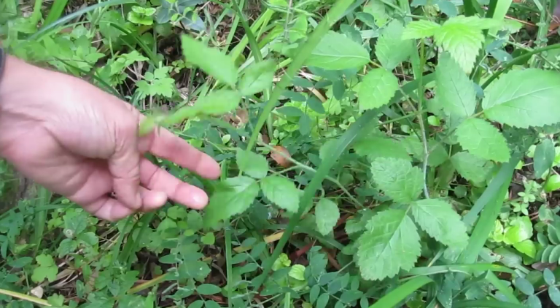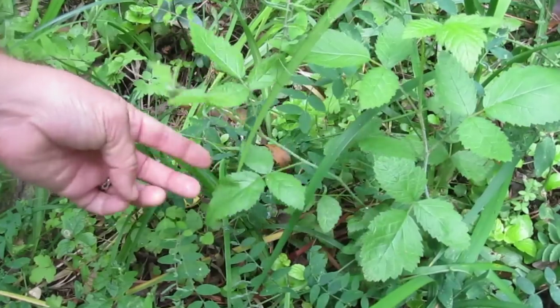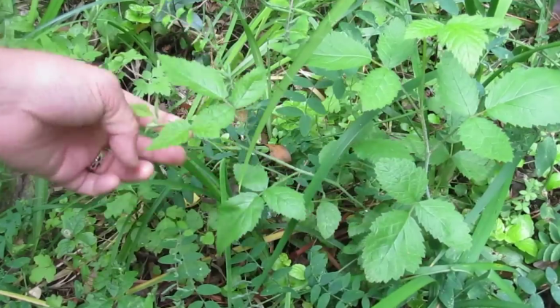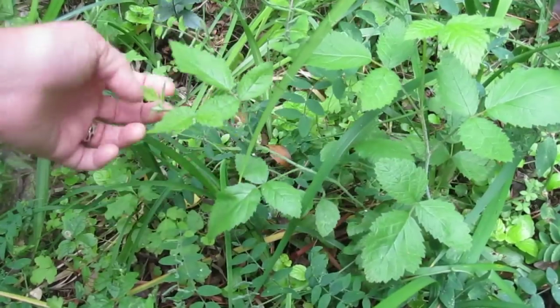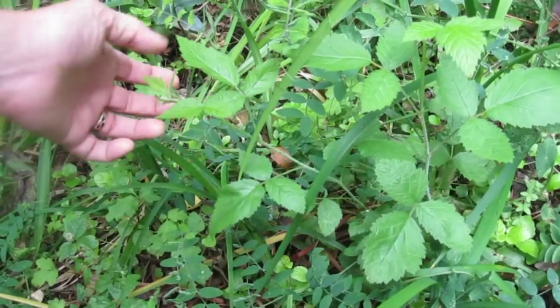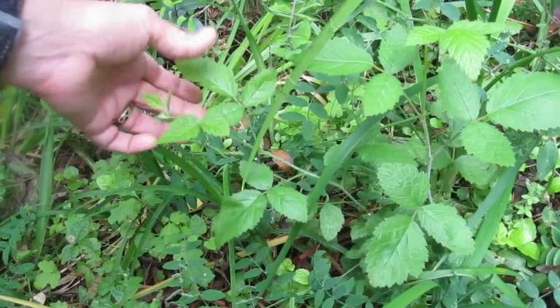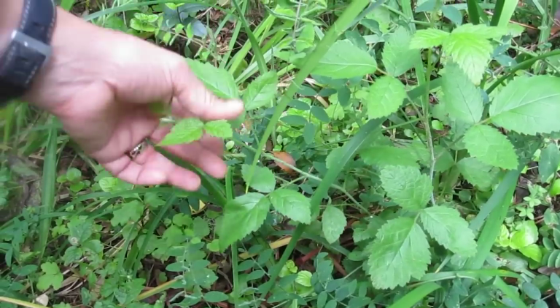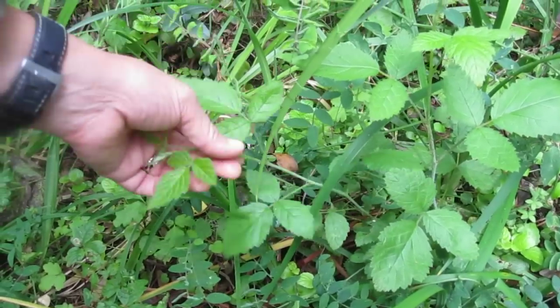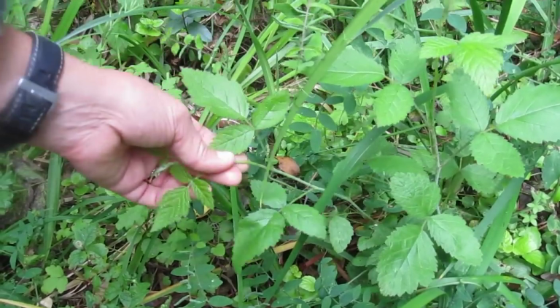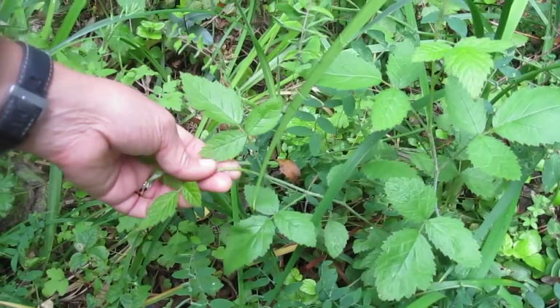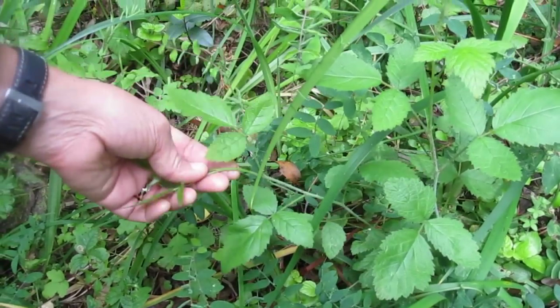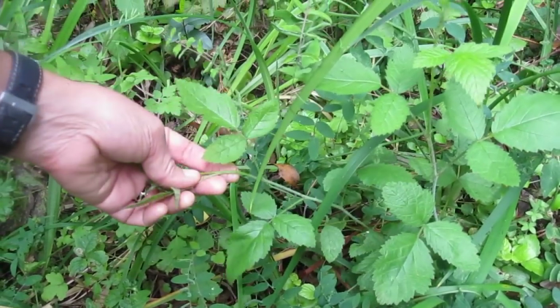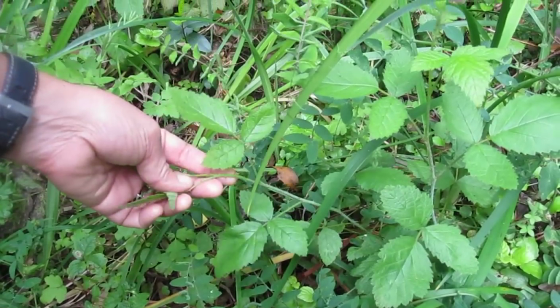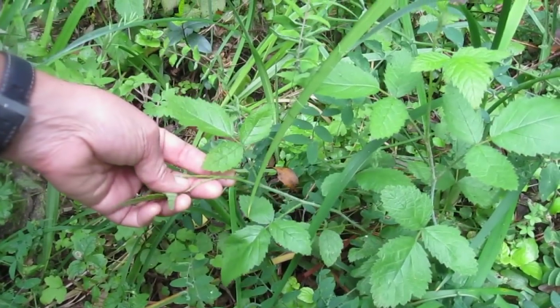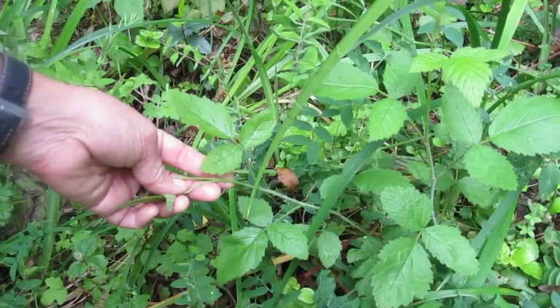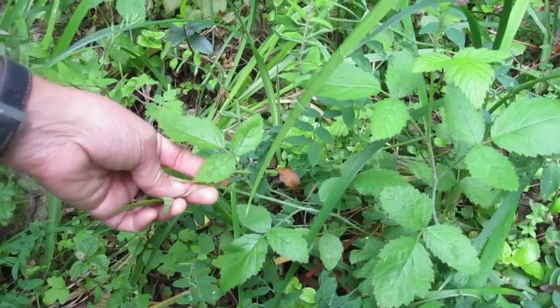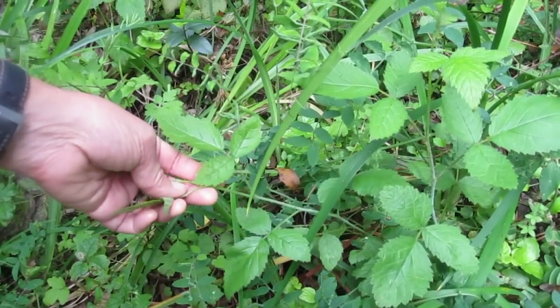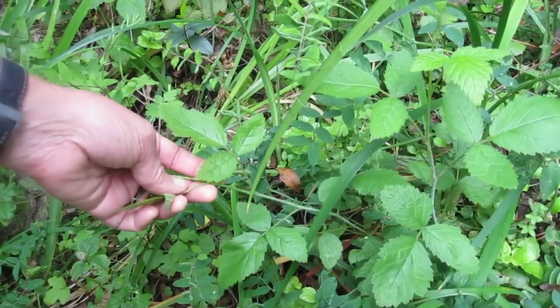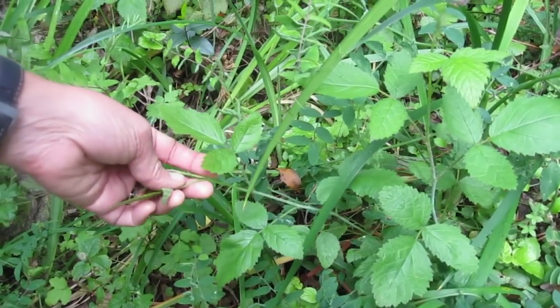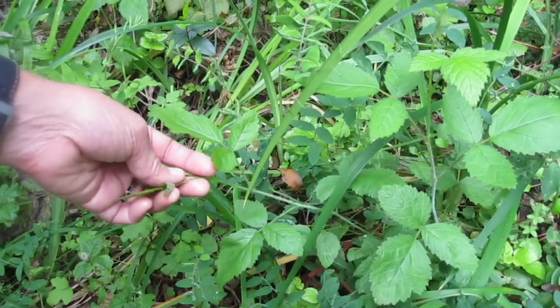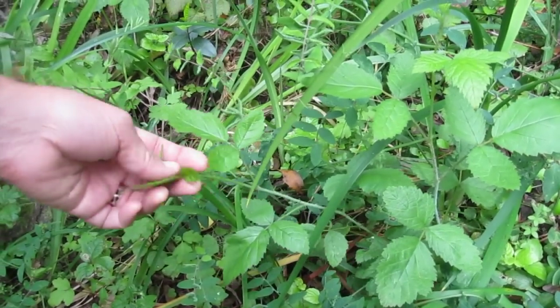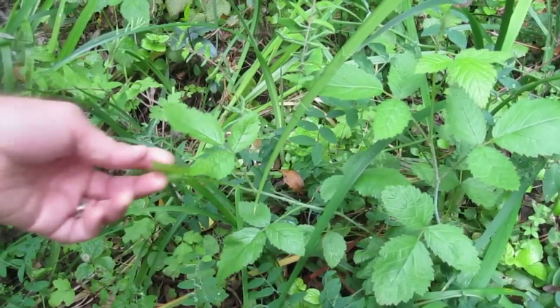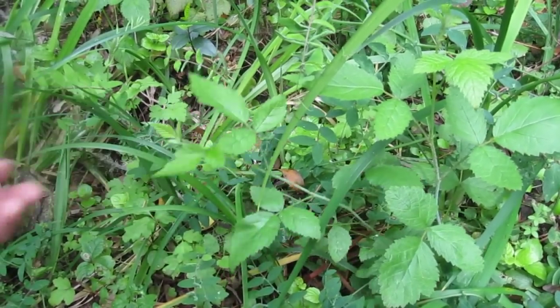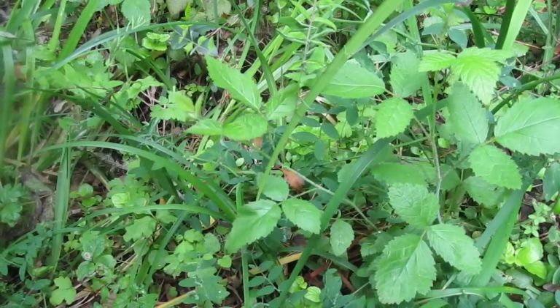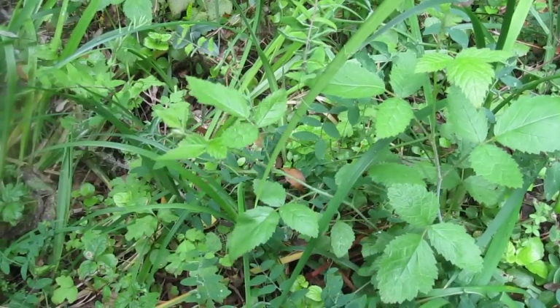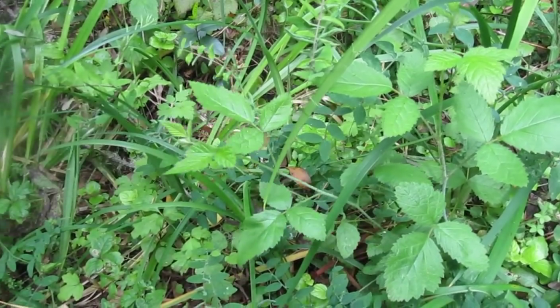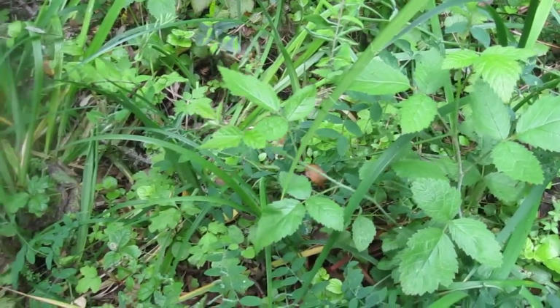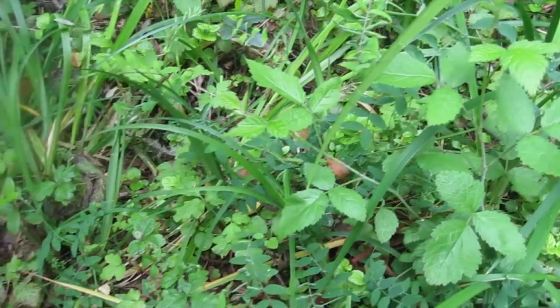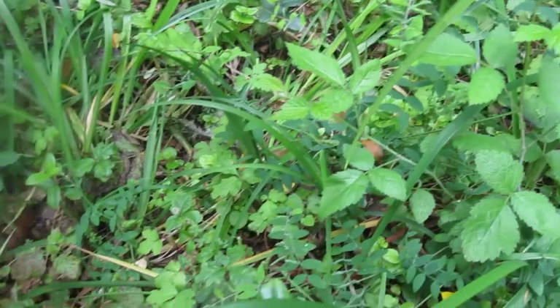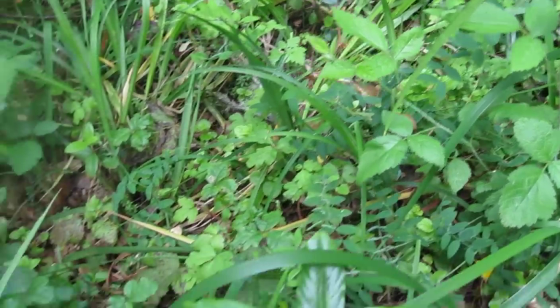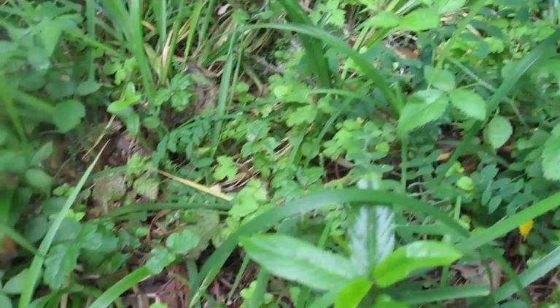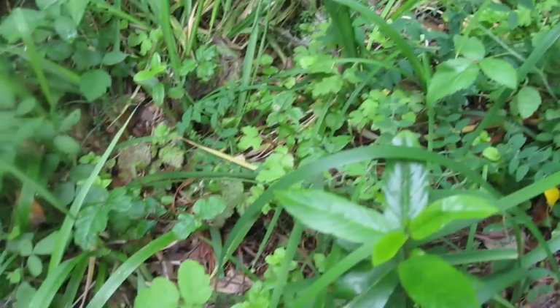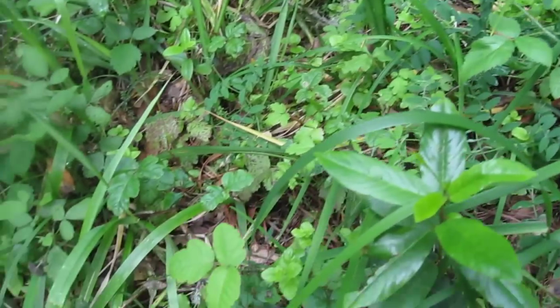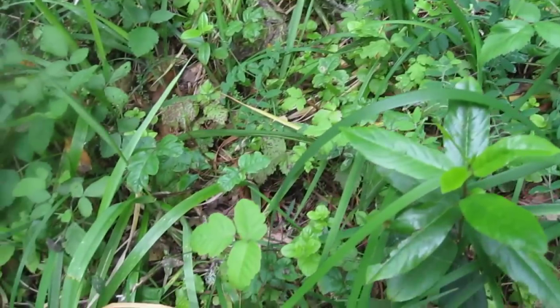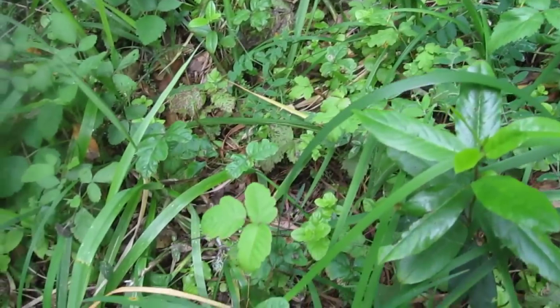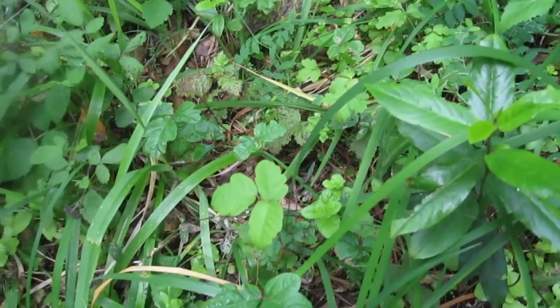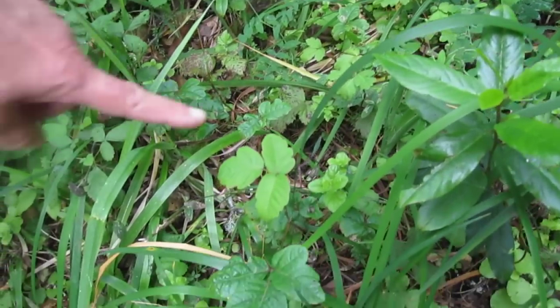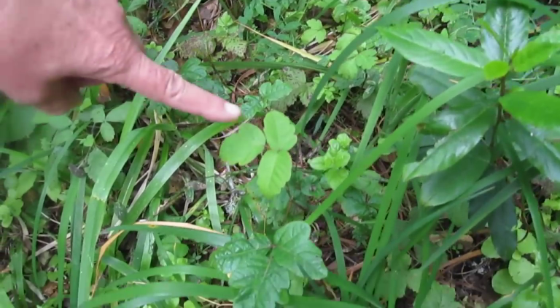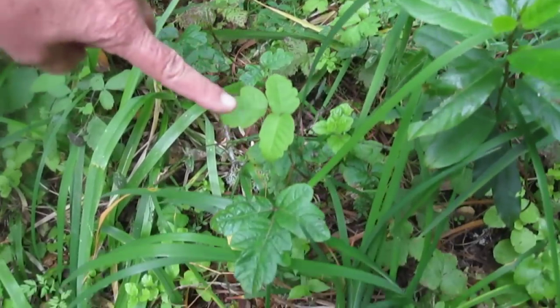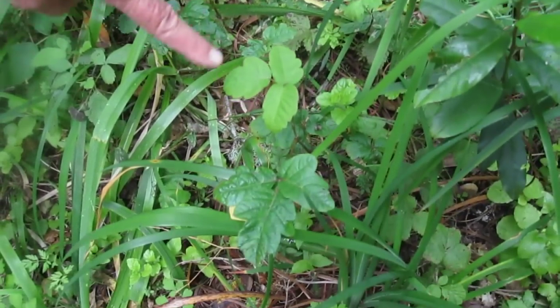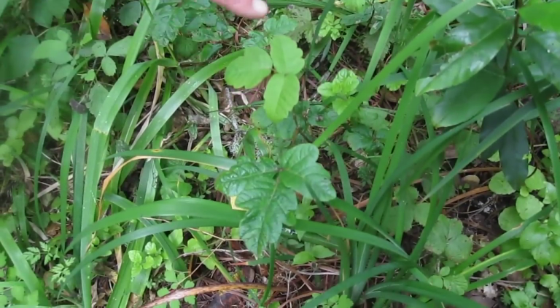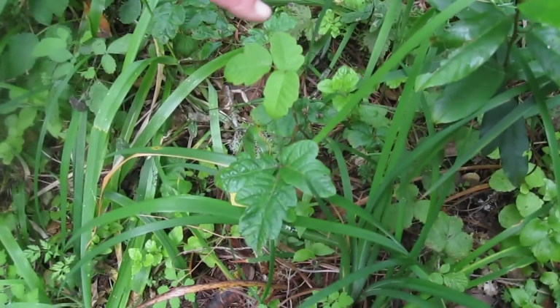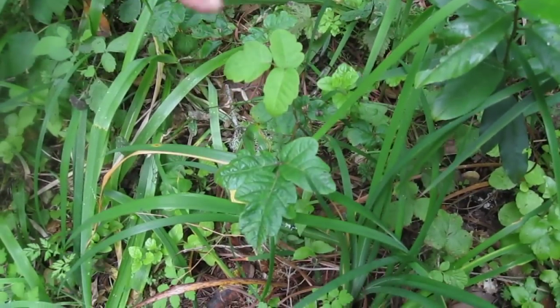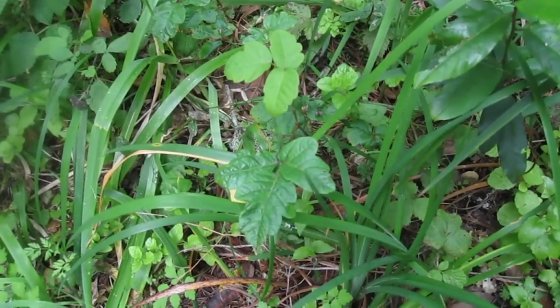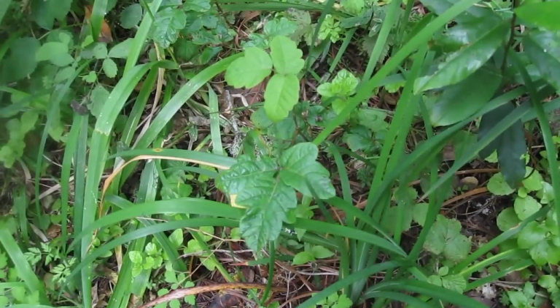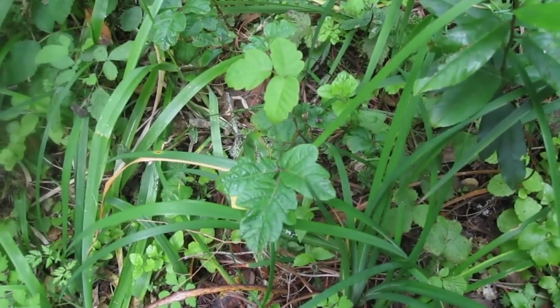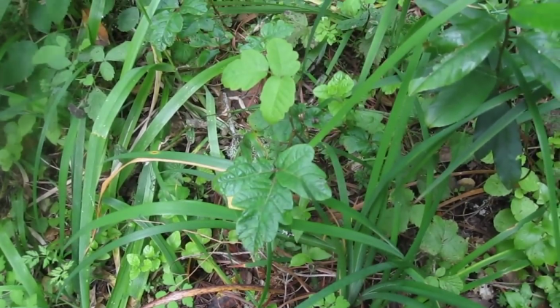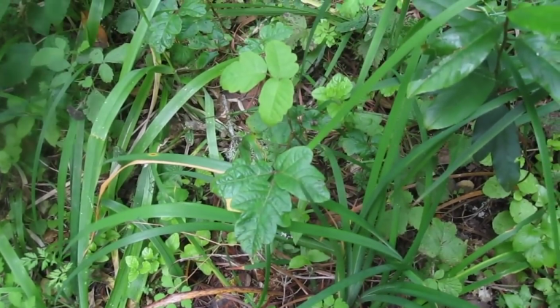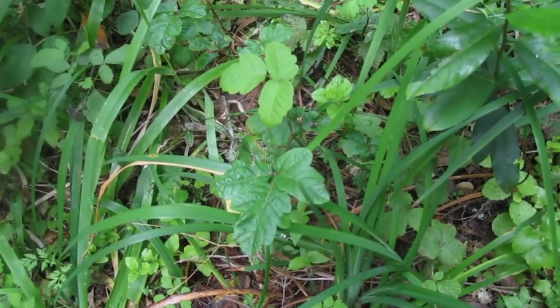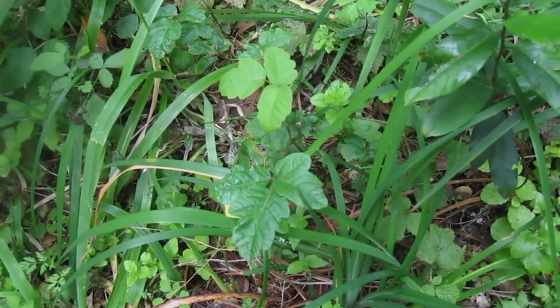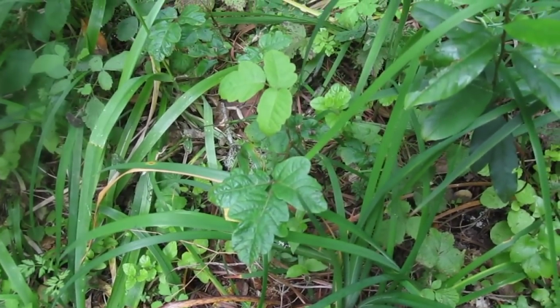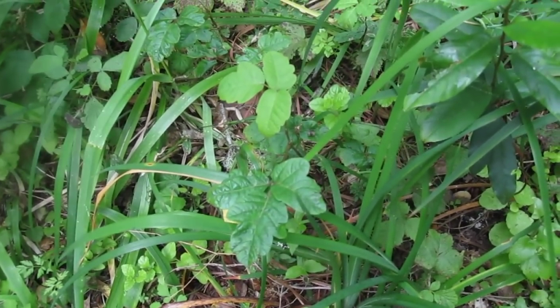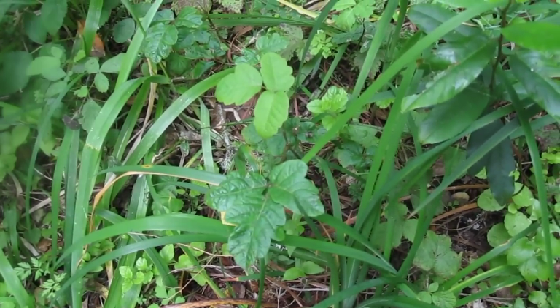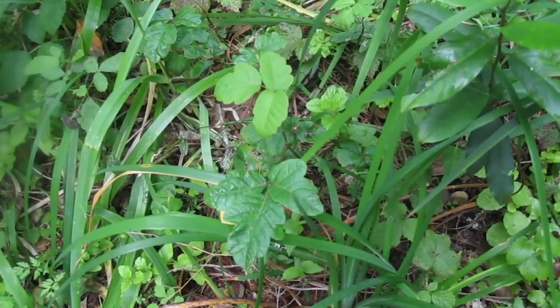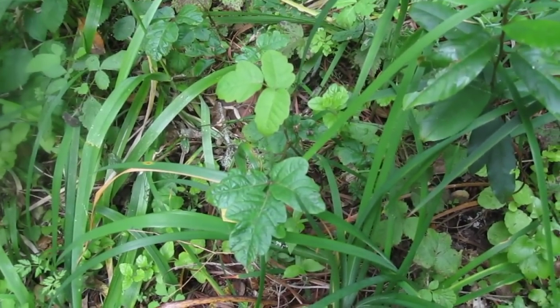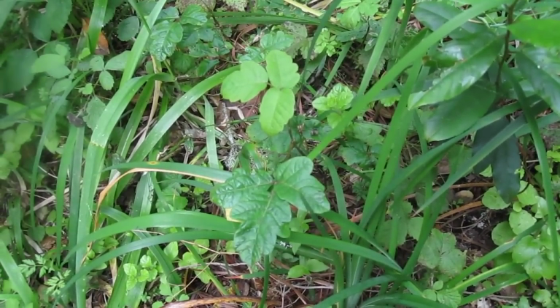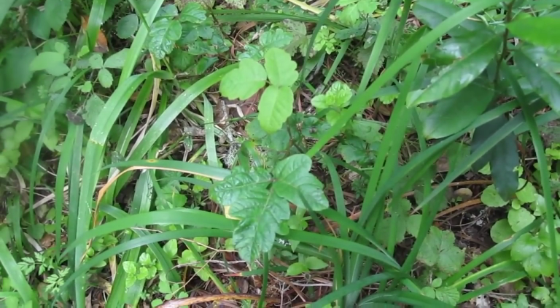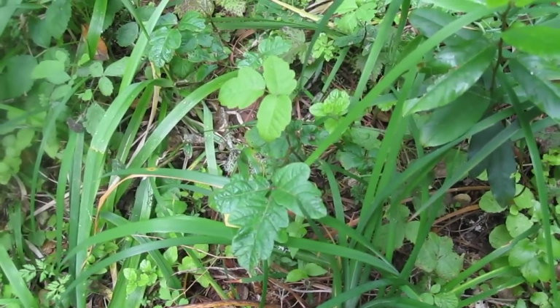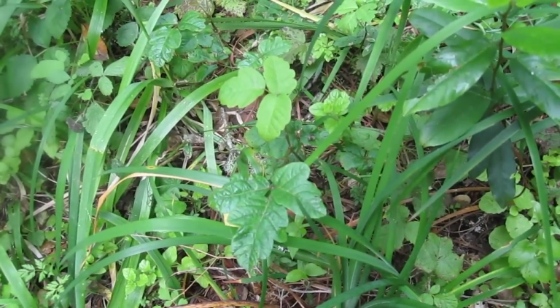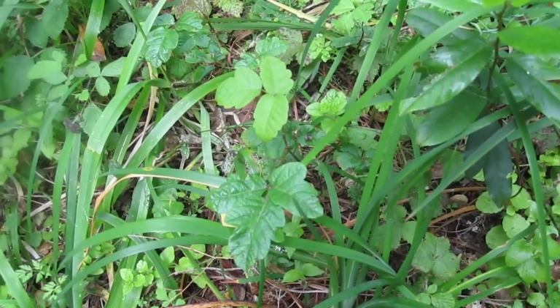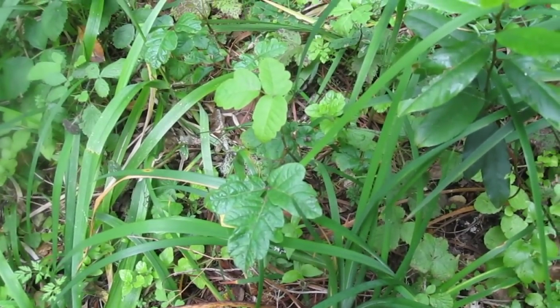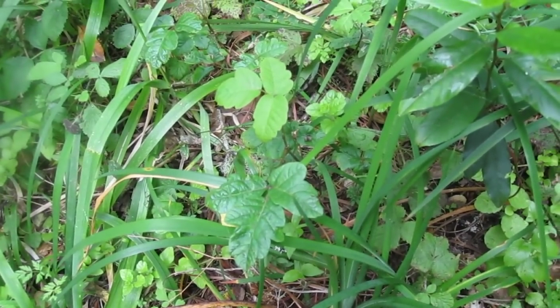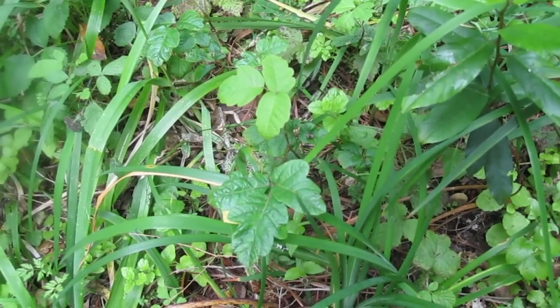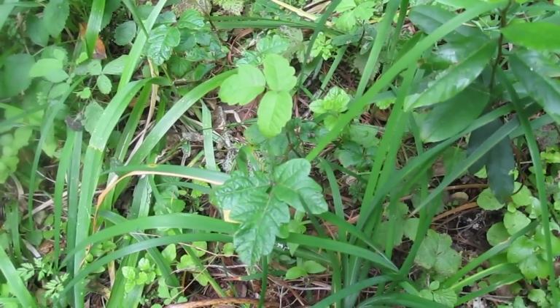You can see: if it has leaves of three but prickers, it's okay. If it has leaves of three without prickers, leave it alone.